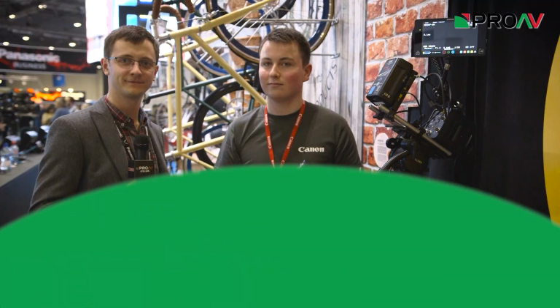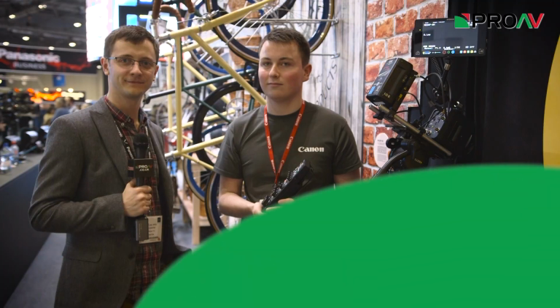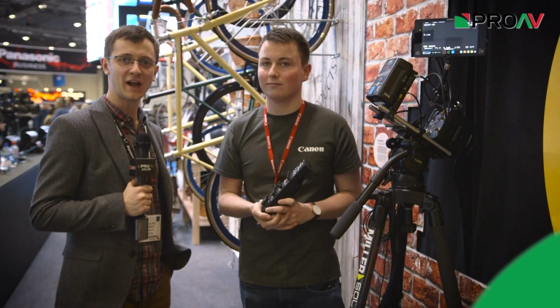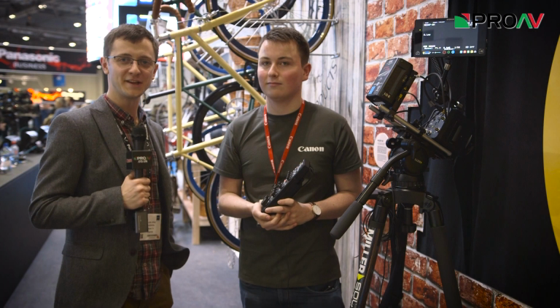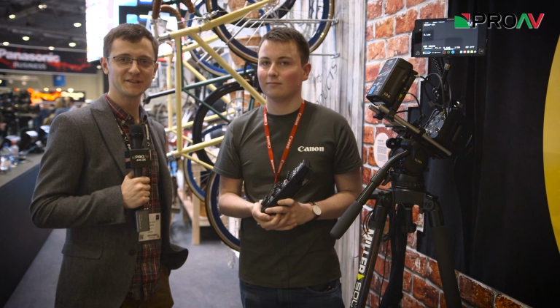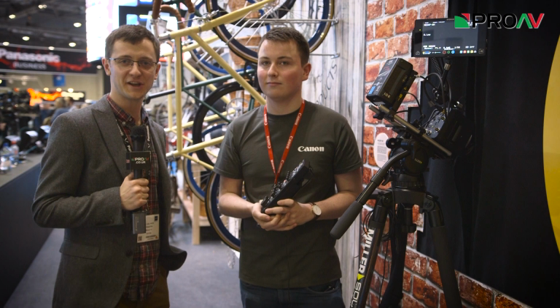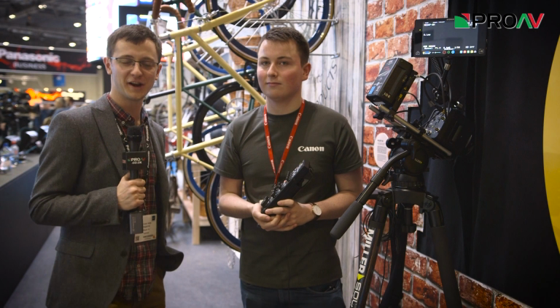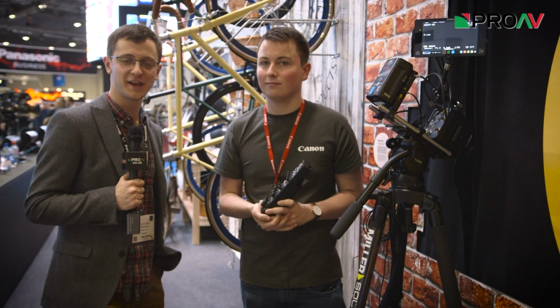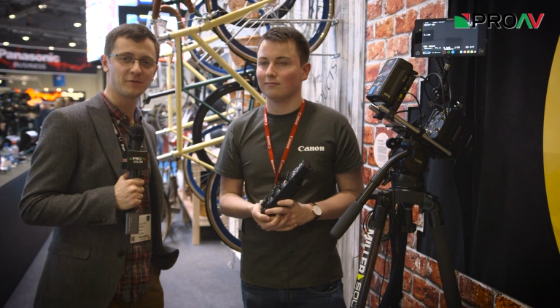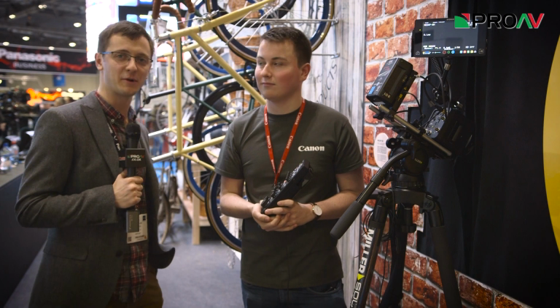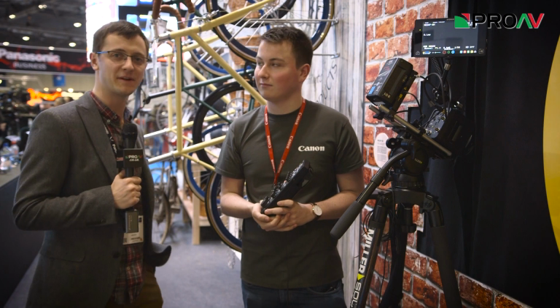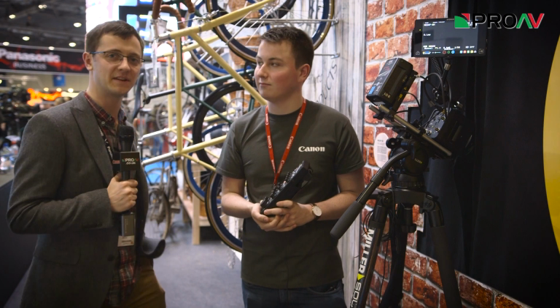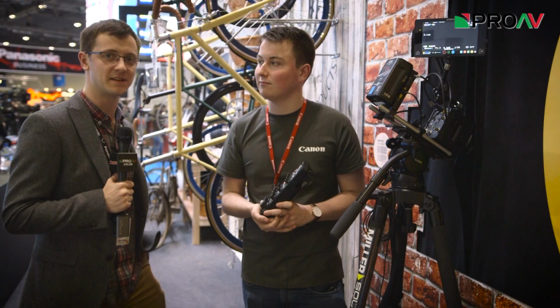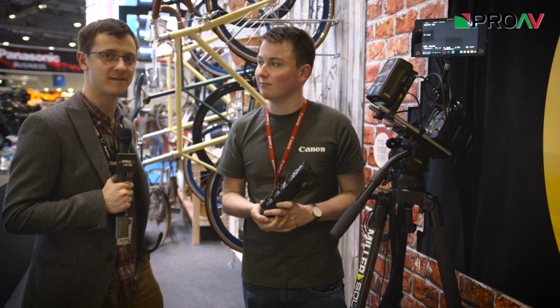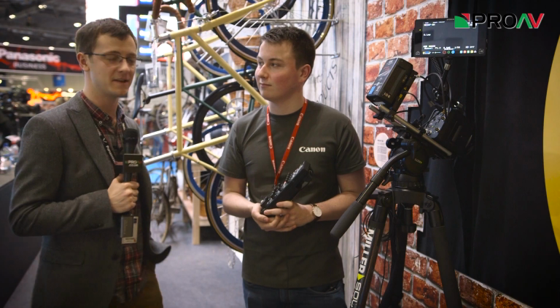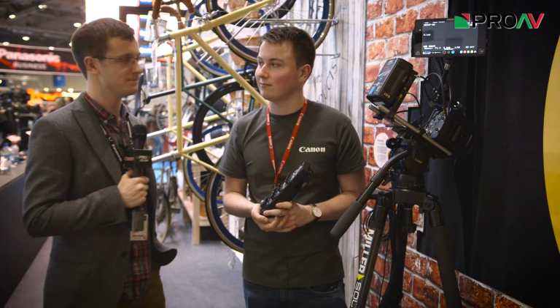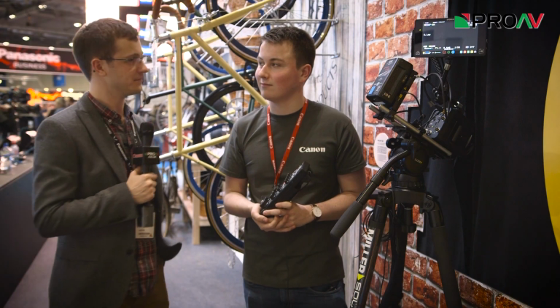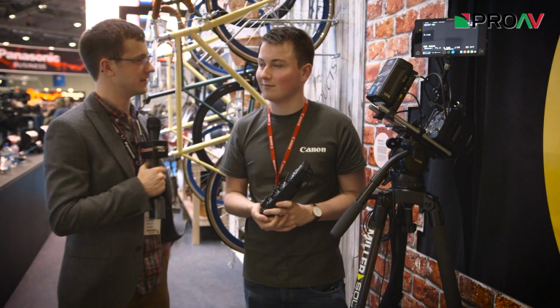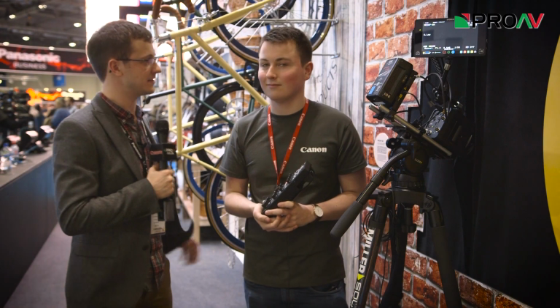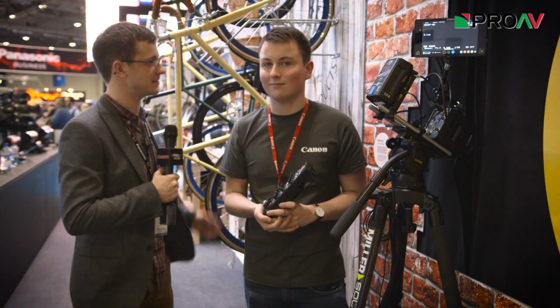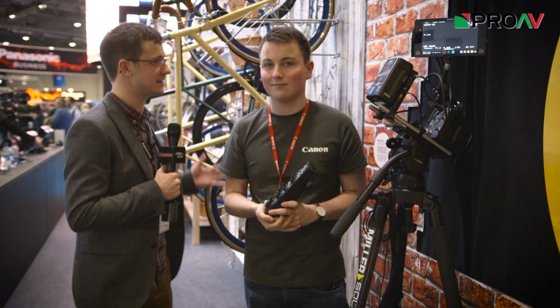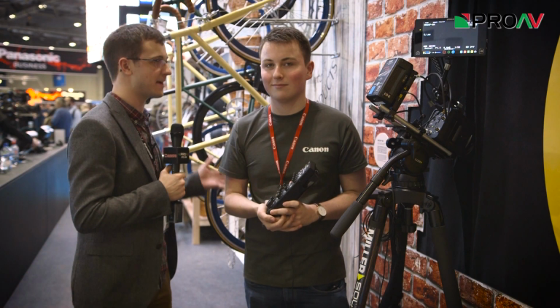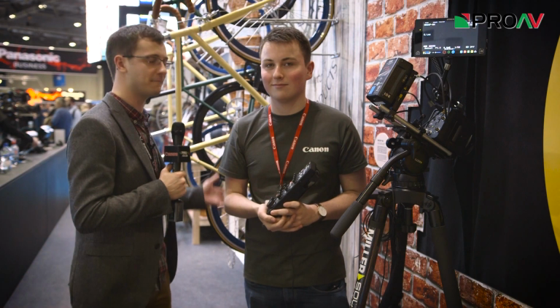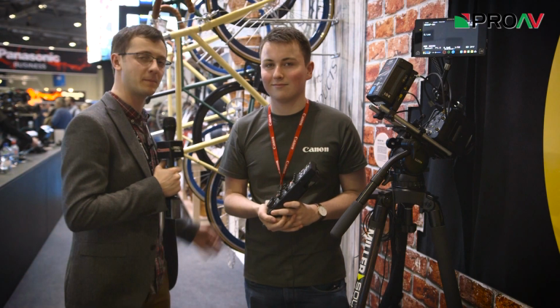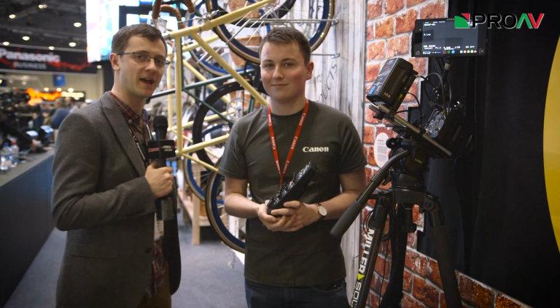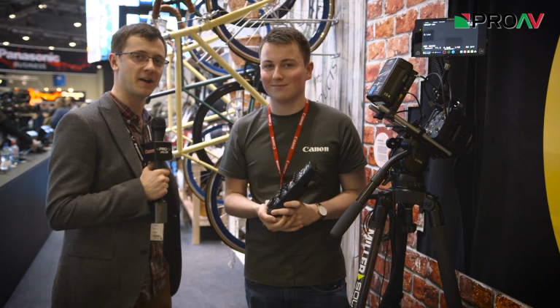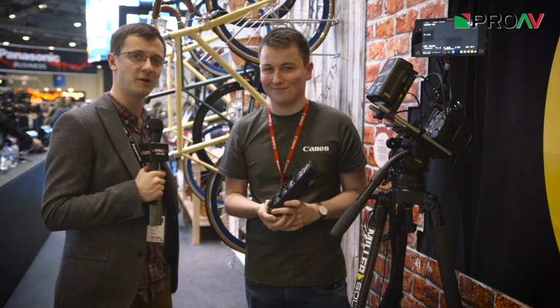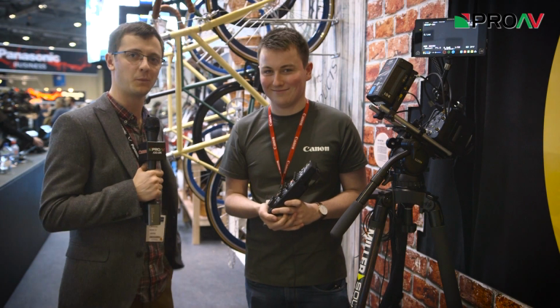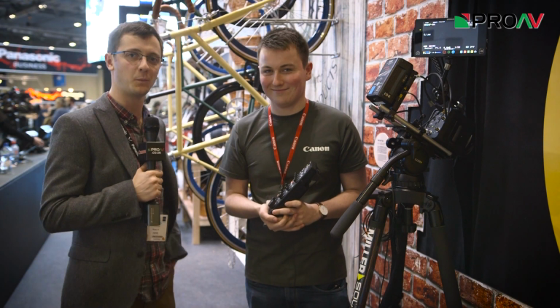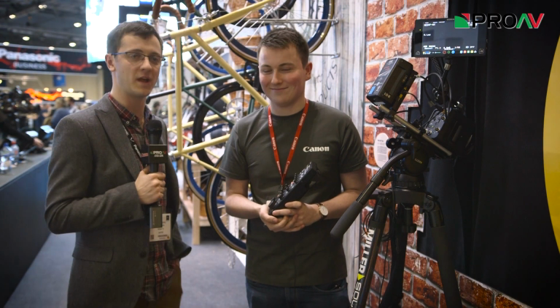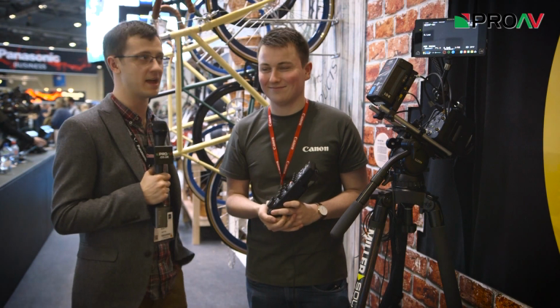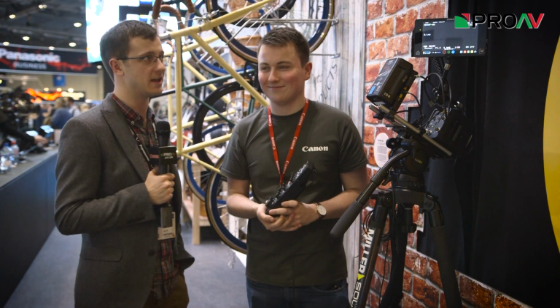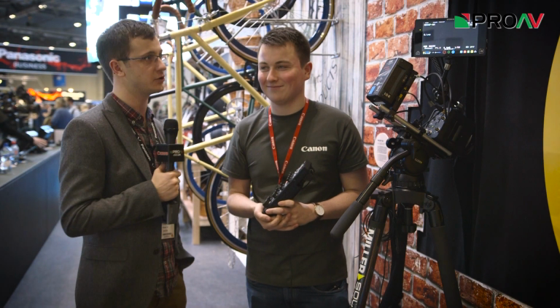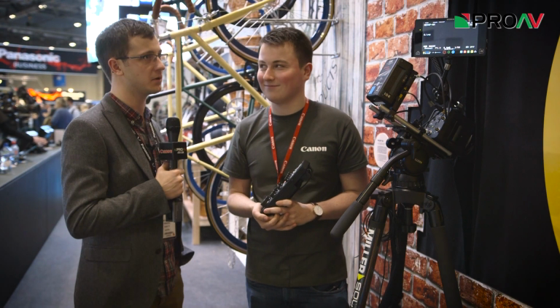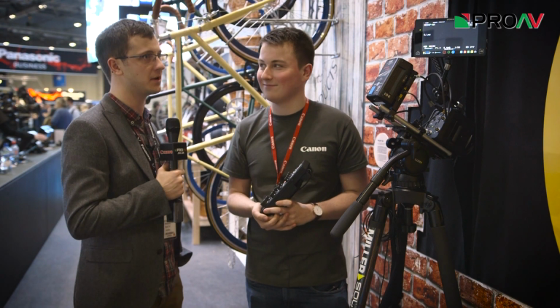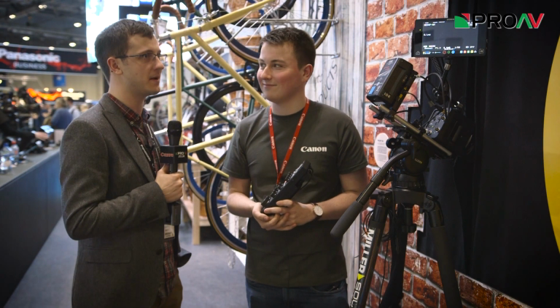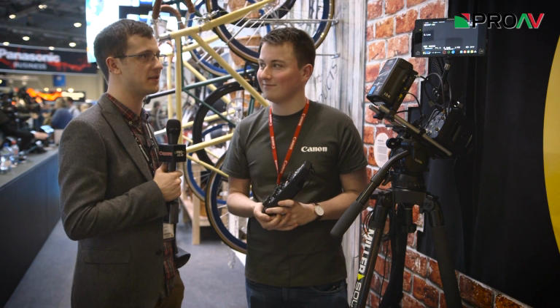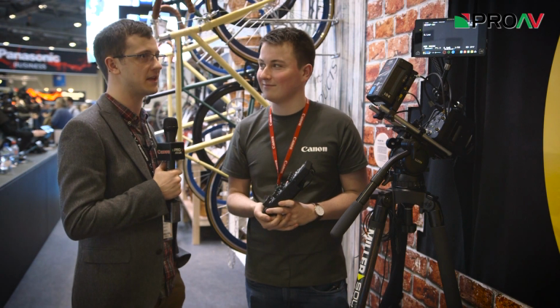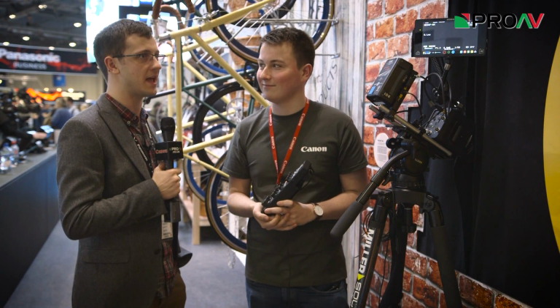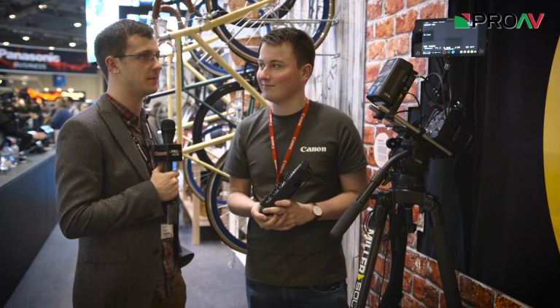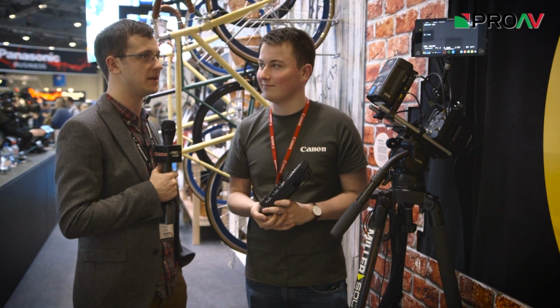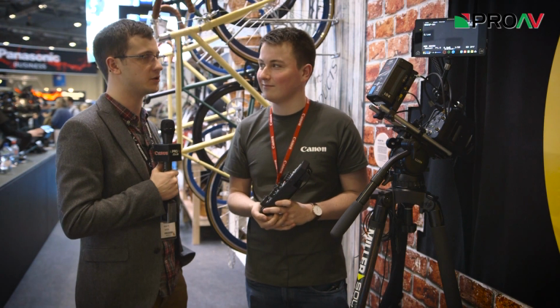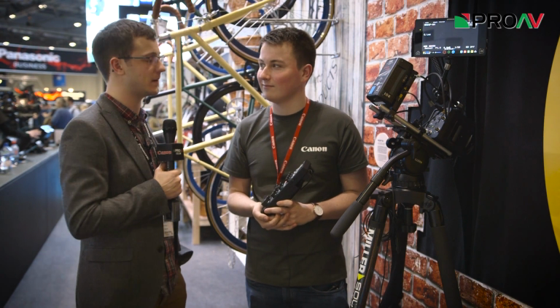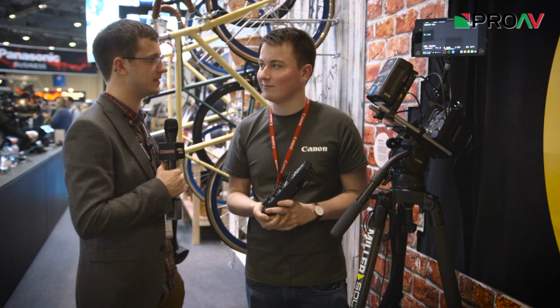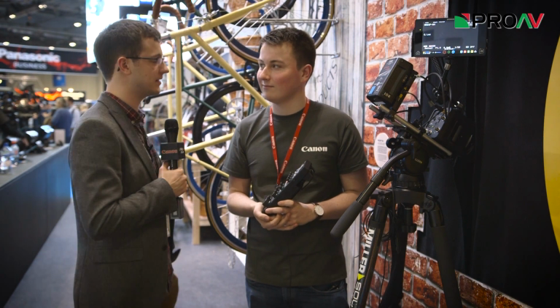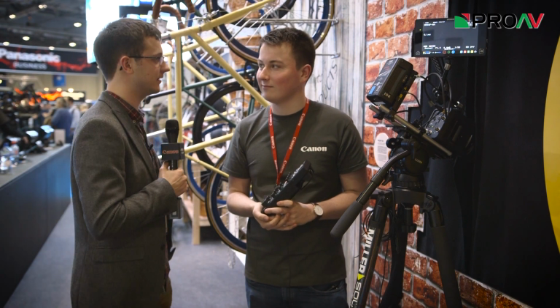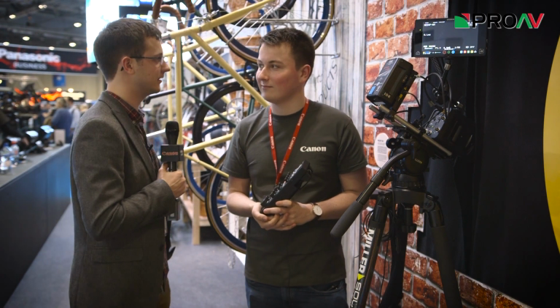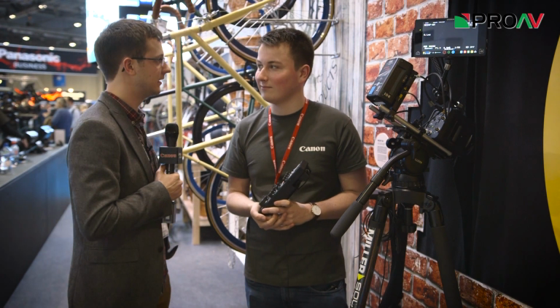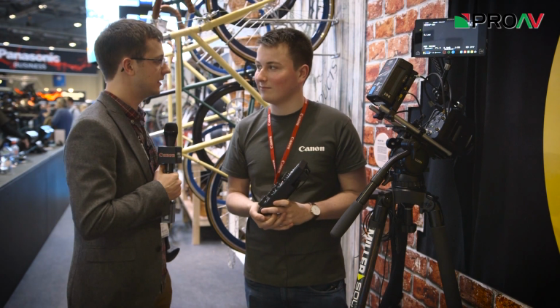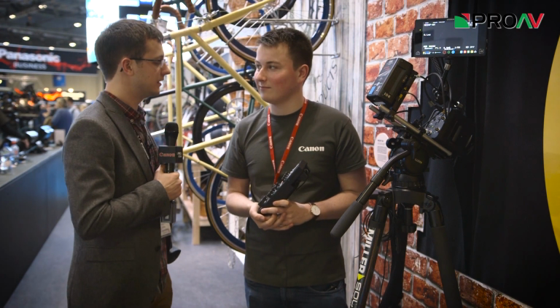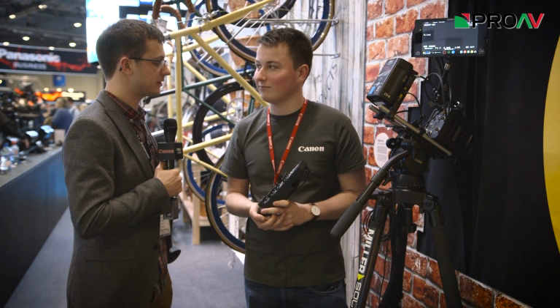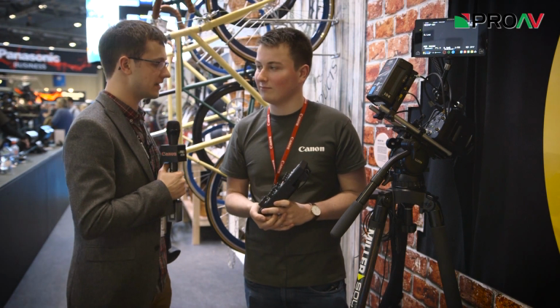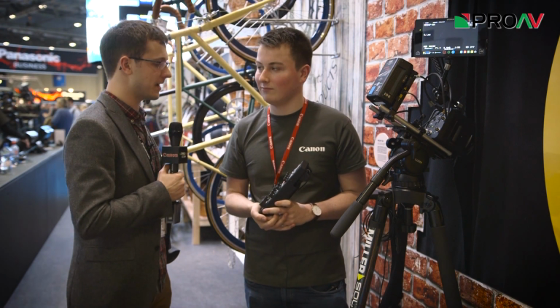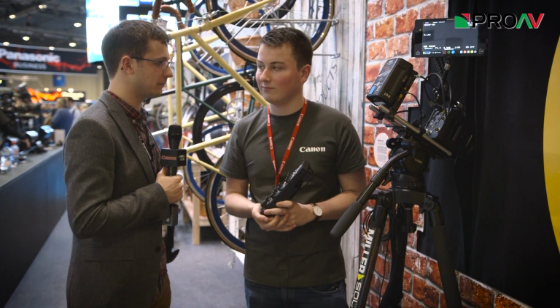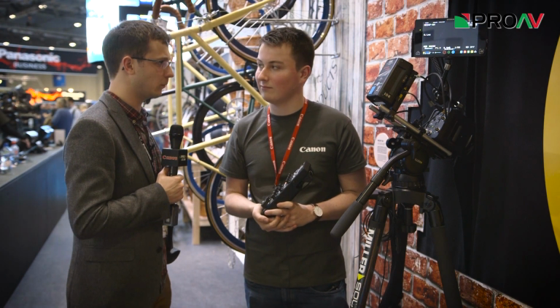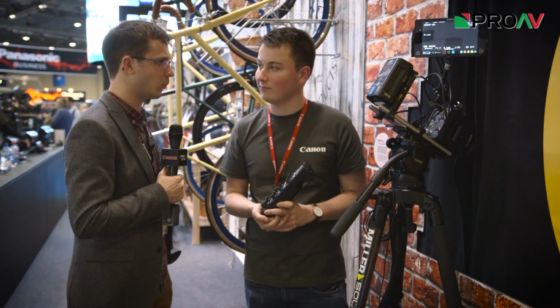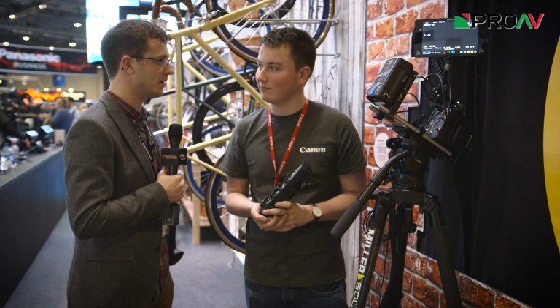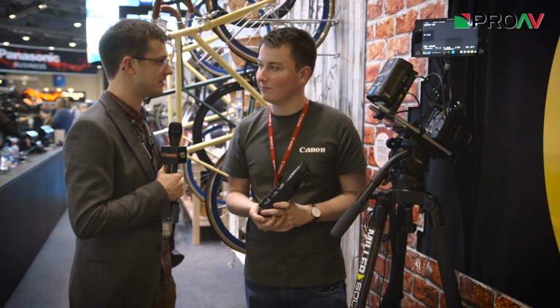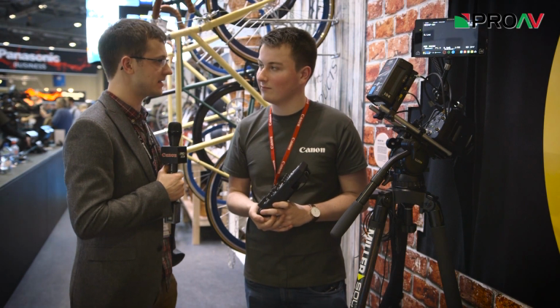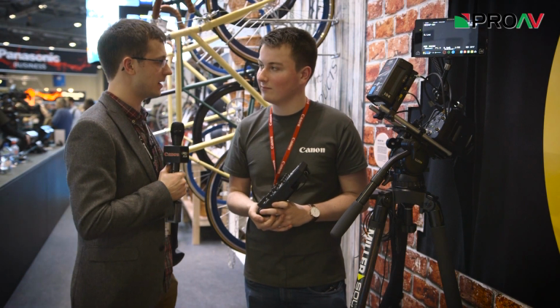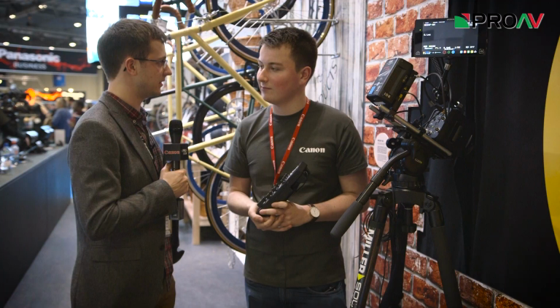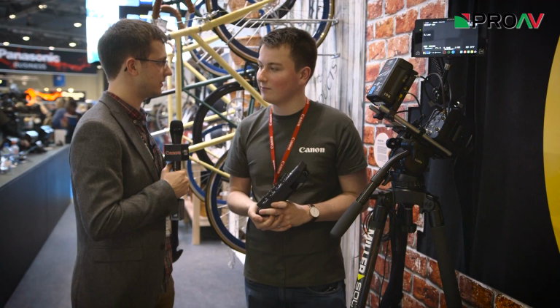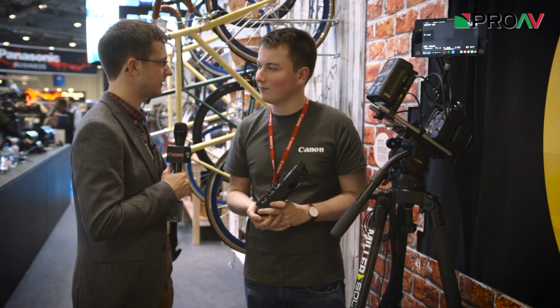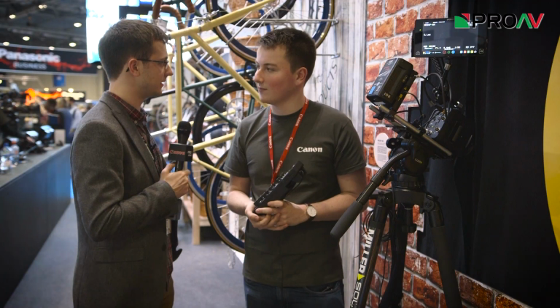Hi, it's Karl here for ProV TV. This is Sam from Canon and we're here talking about the ME20. So Sam, what is the ME20?